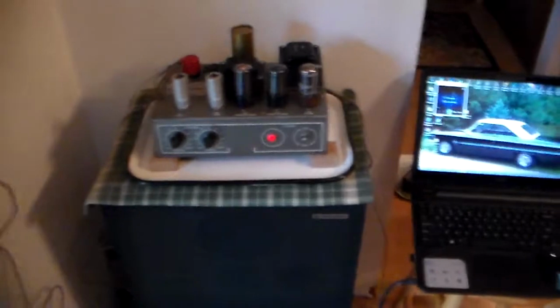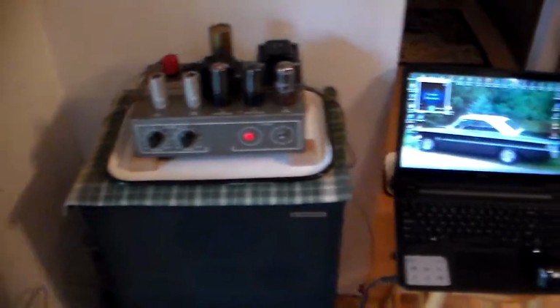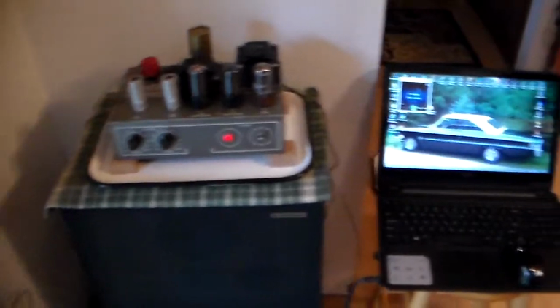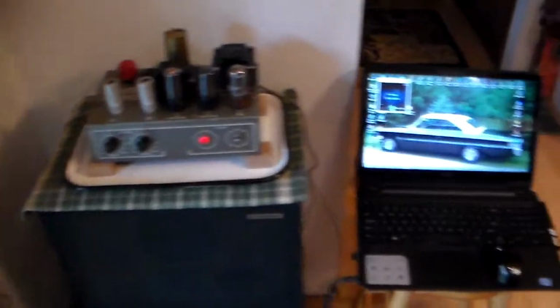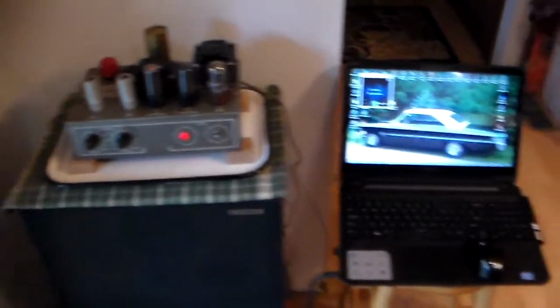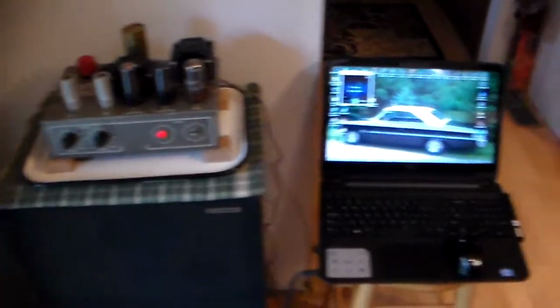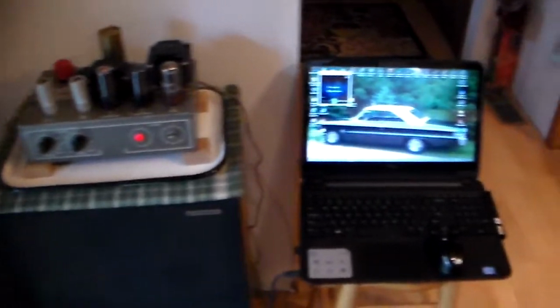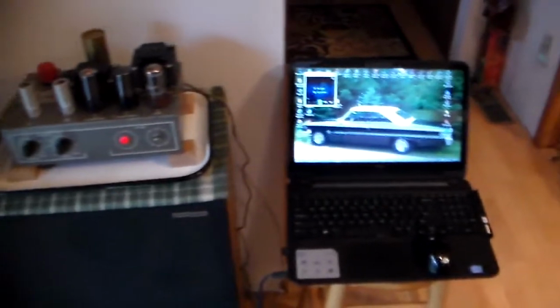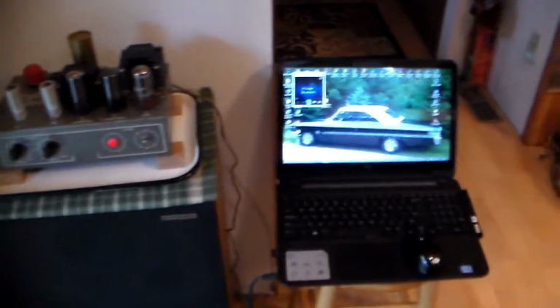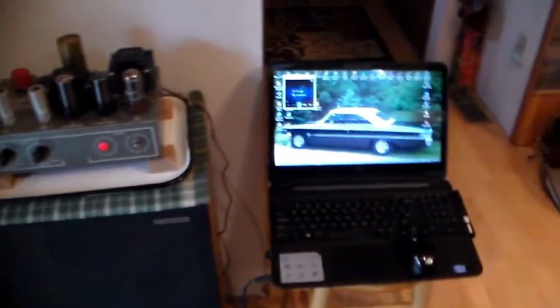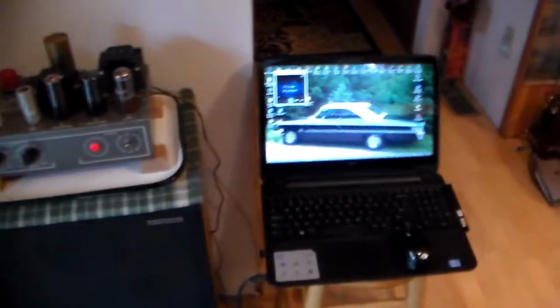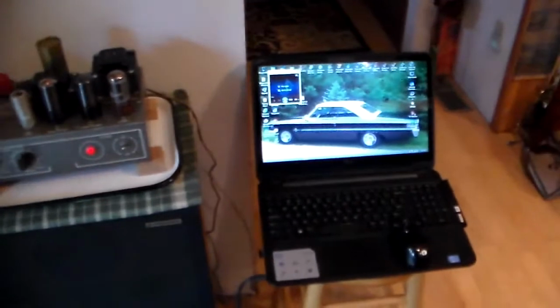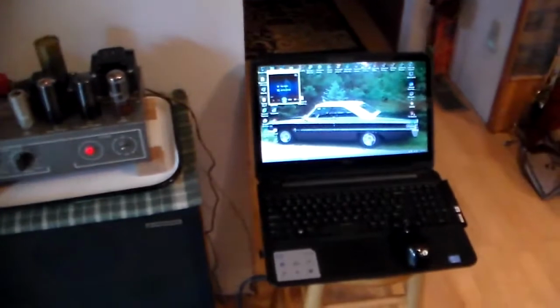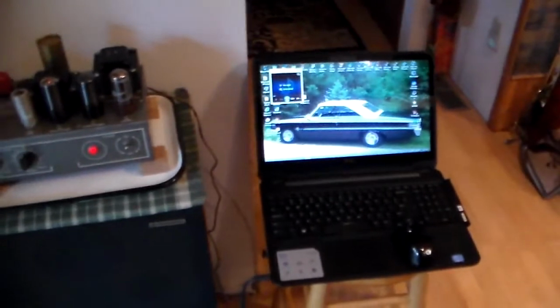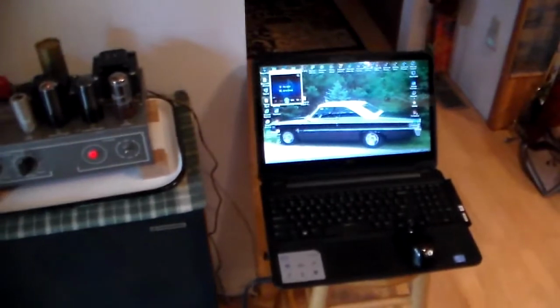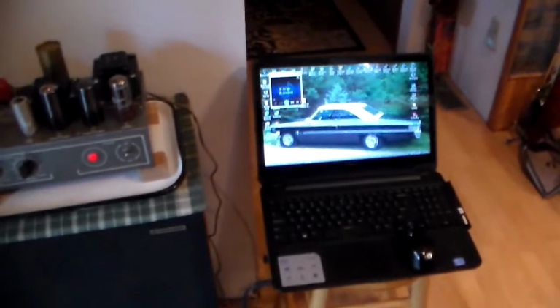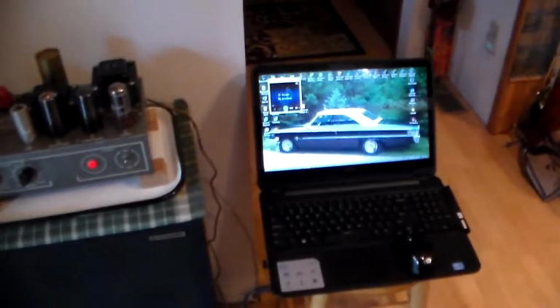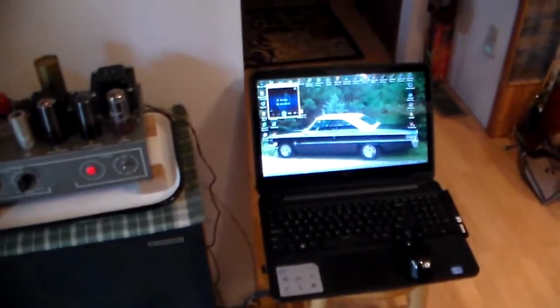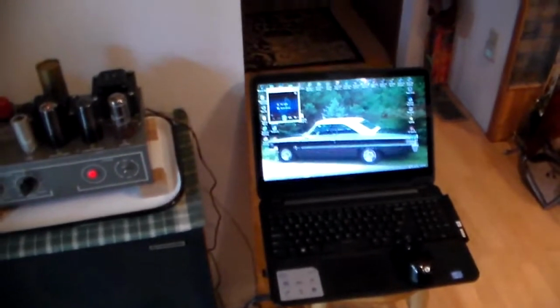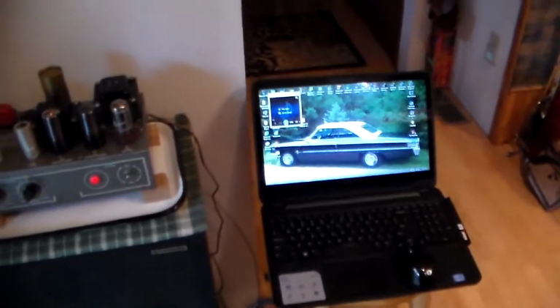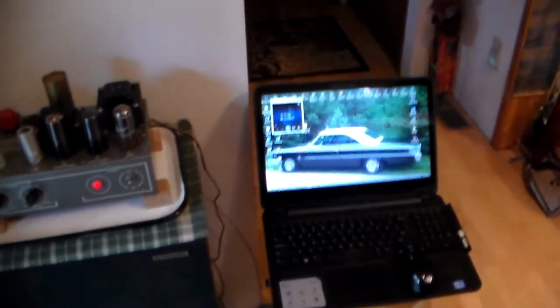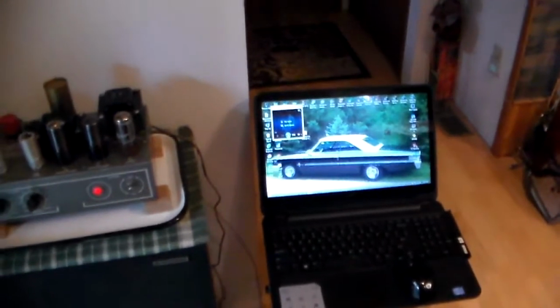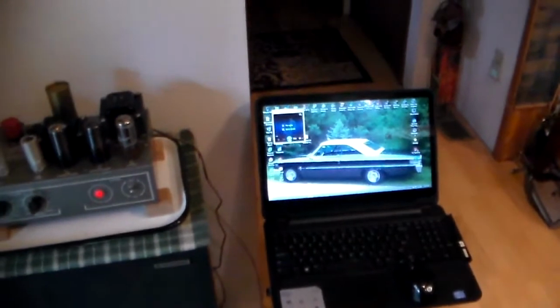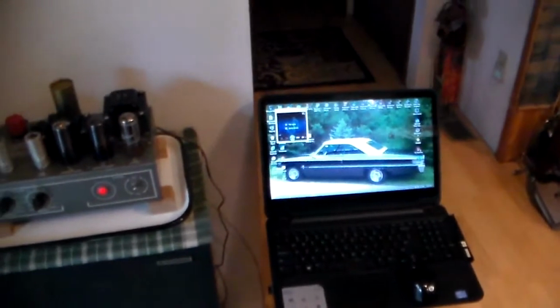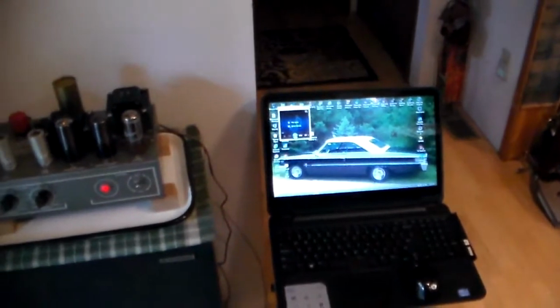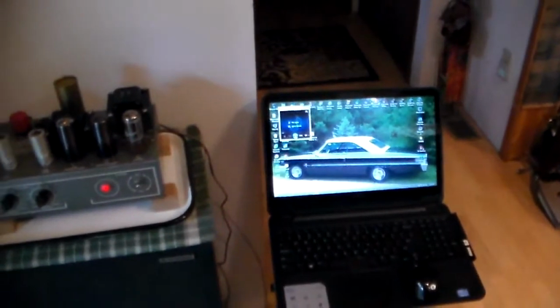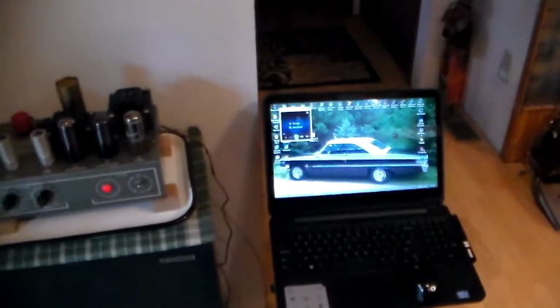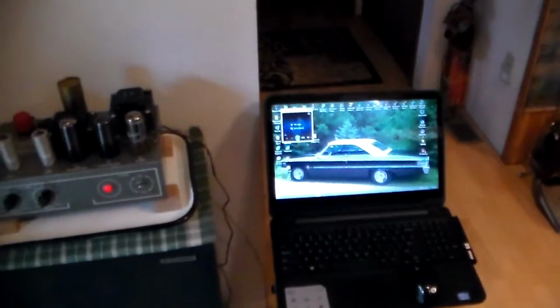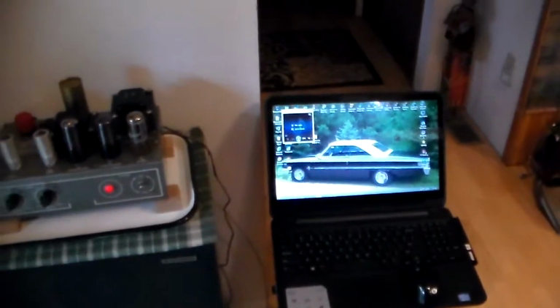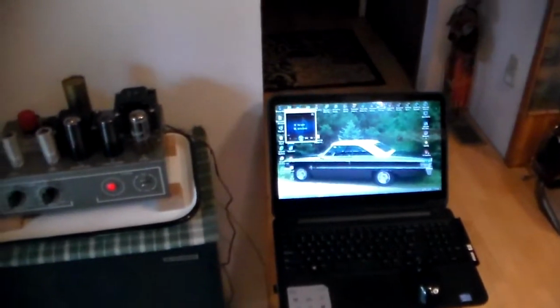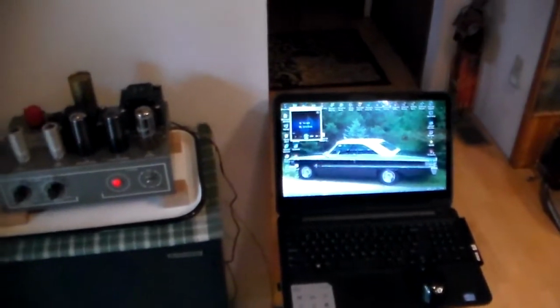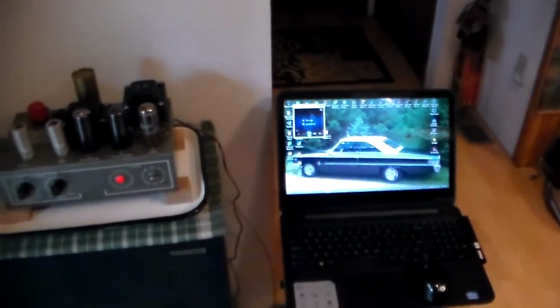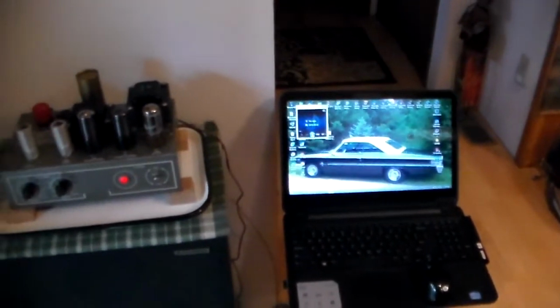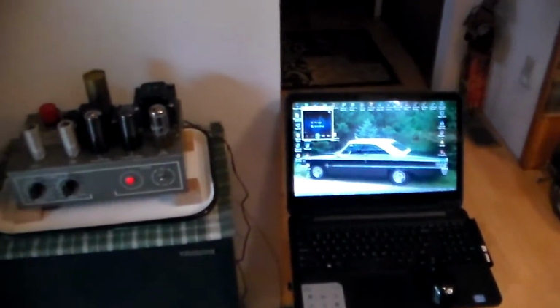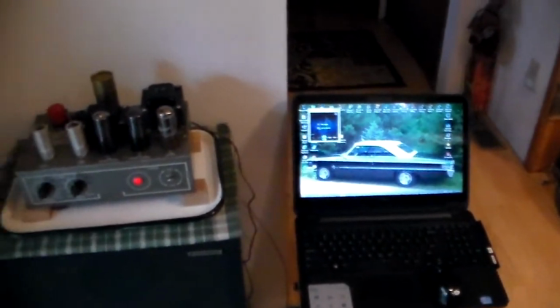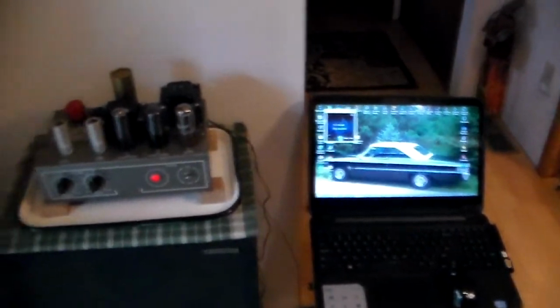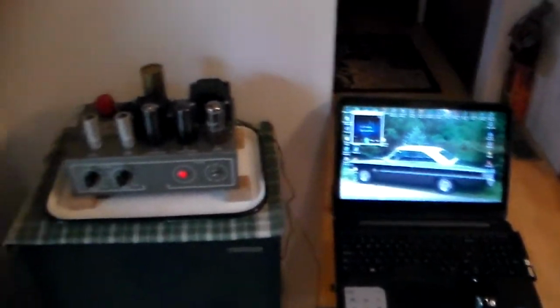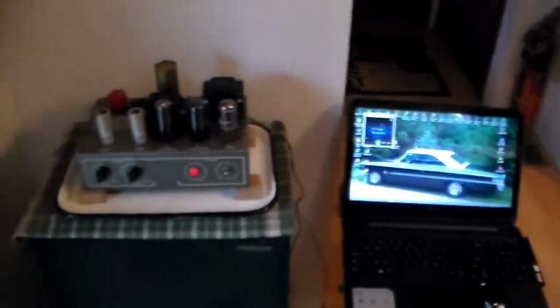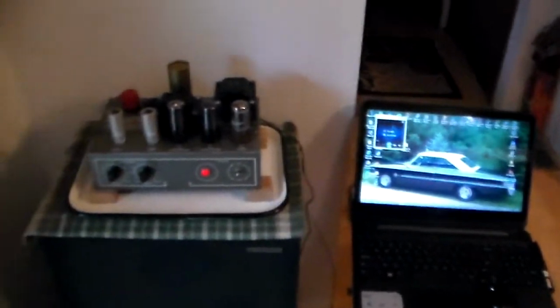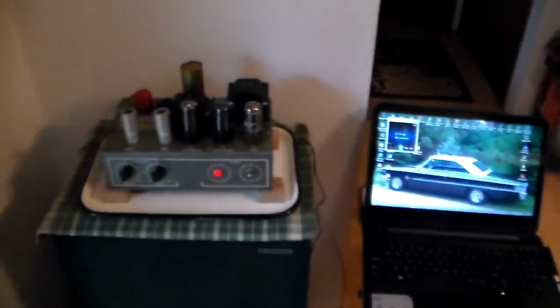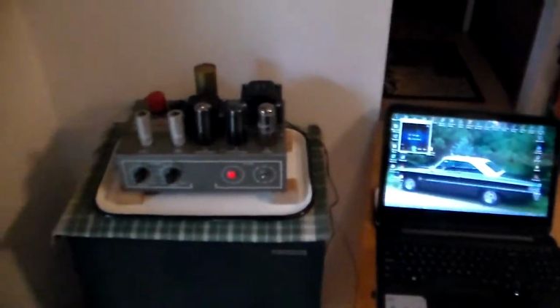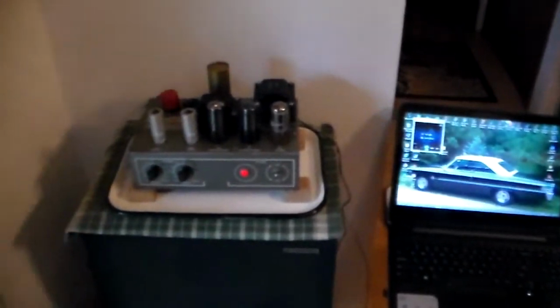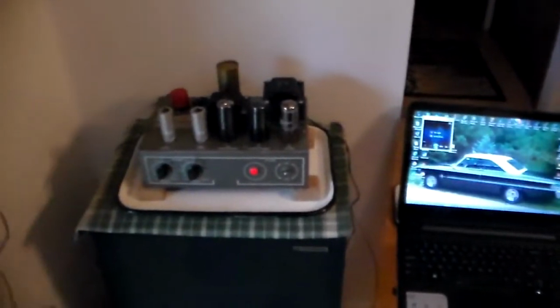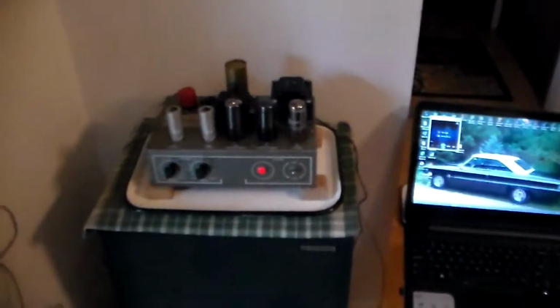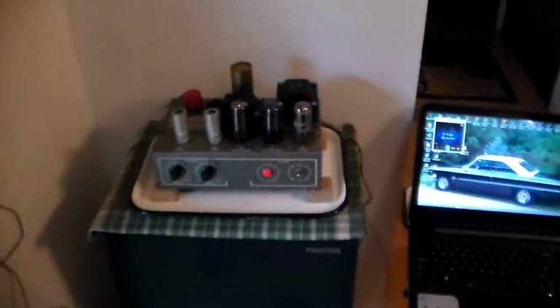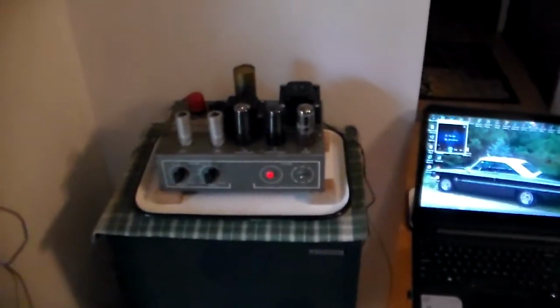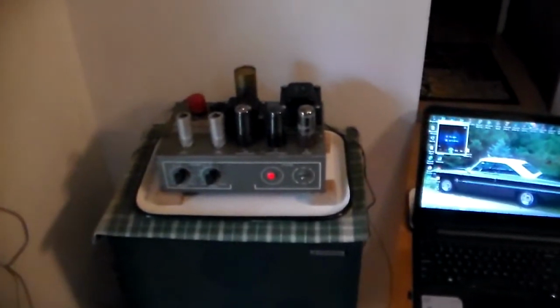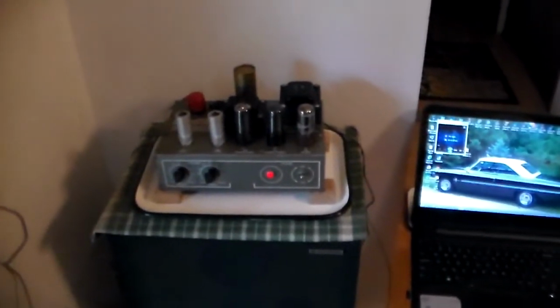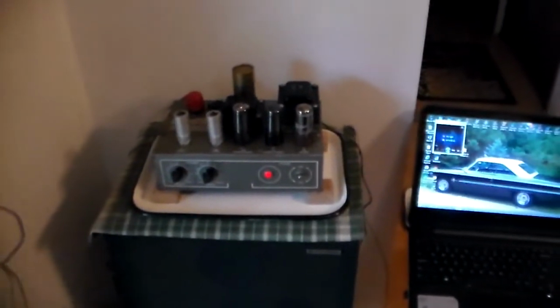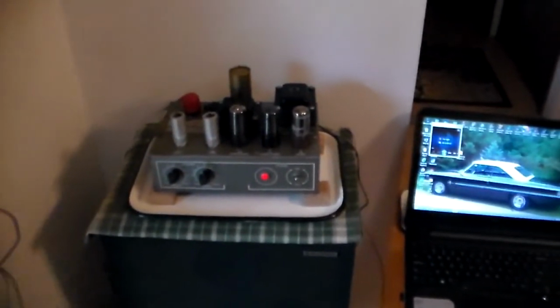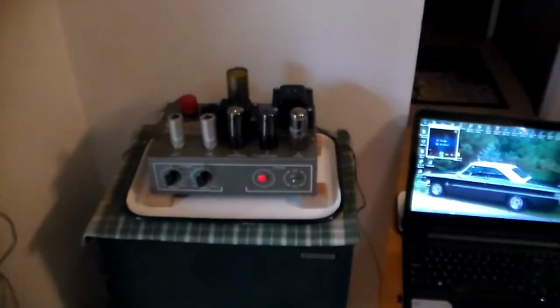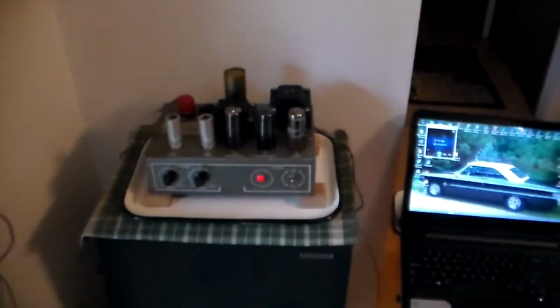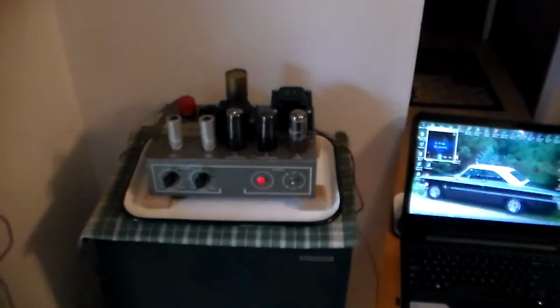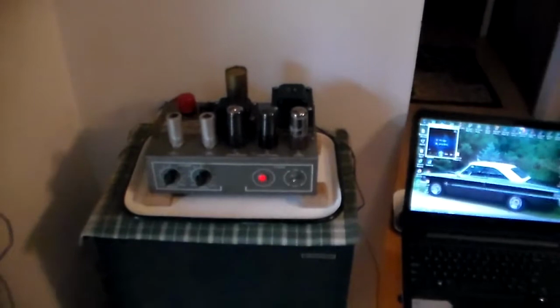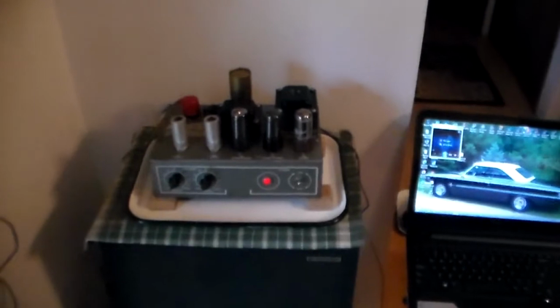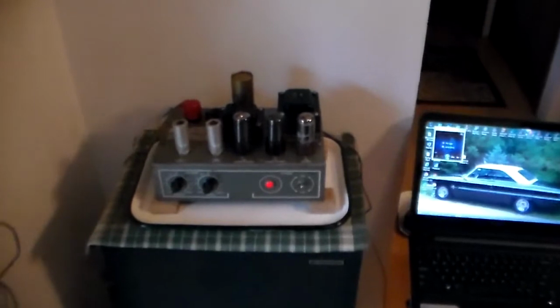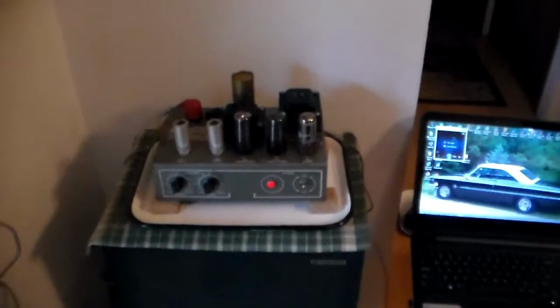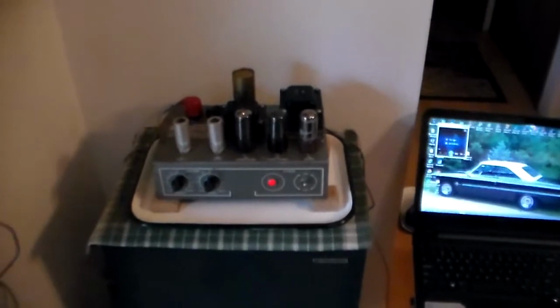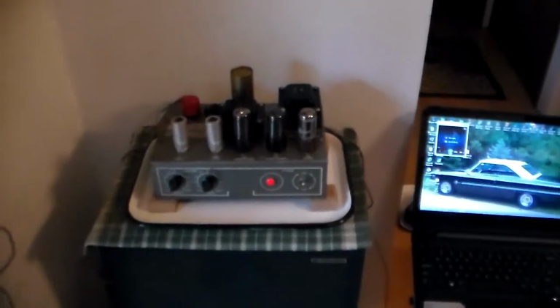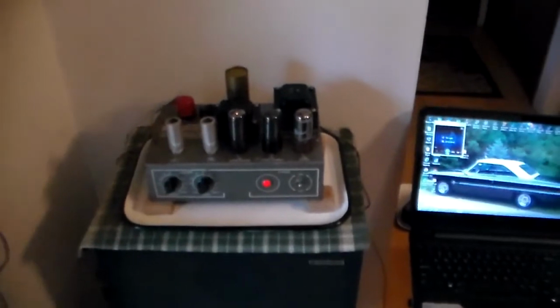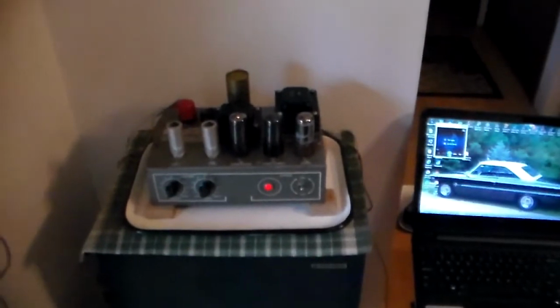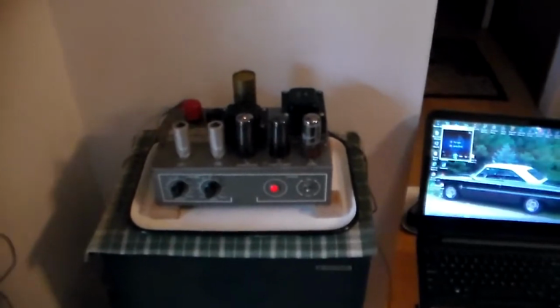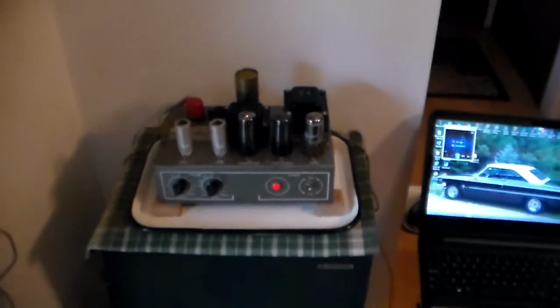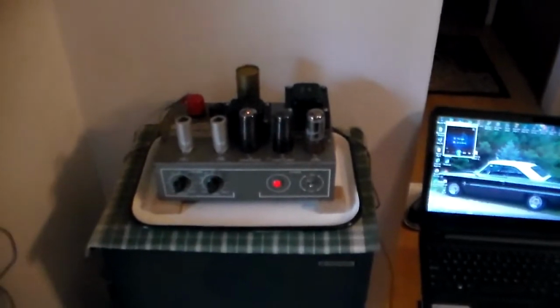I've got a couple more amplifiers around here — maybe 10 different ones — and this is one of the small ones.